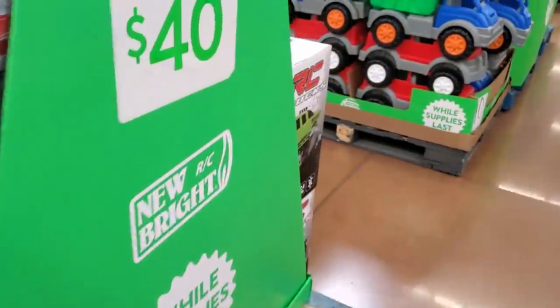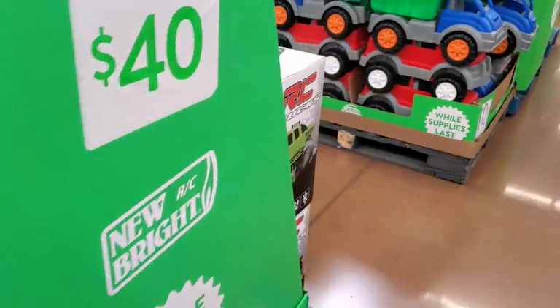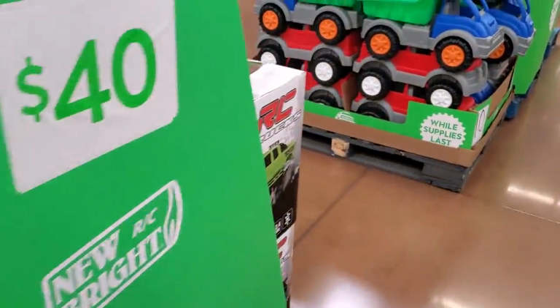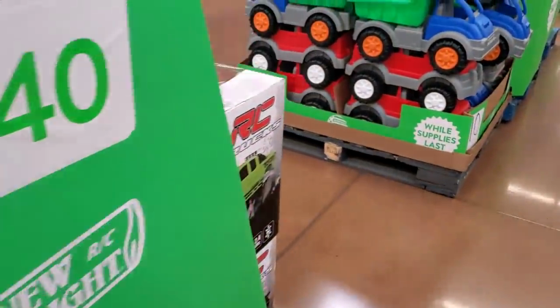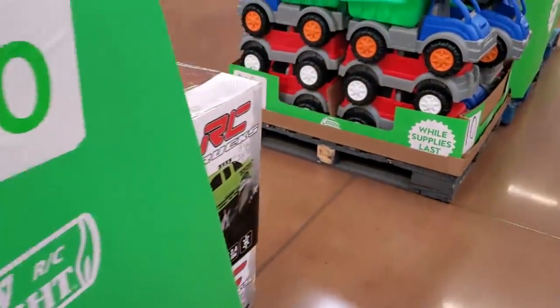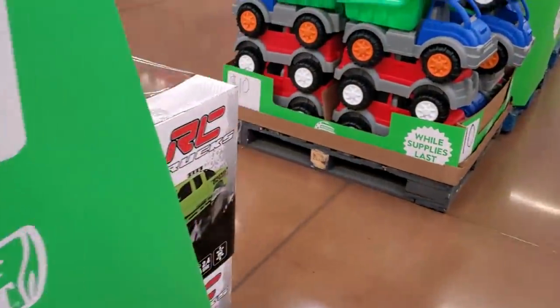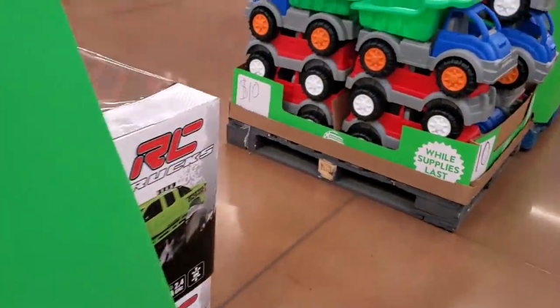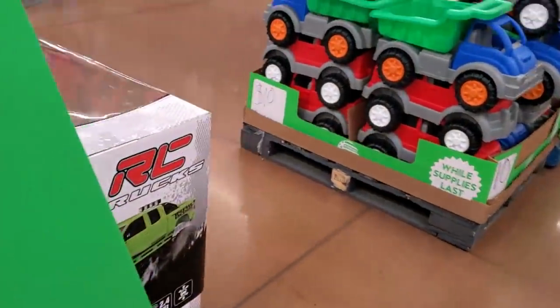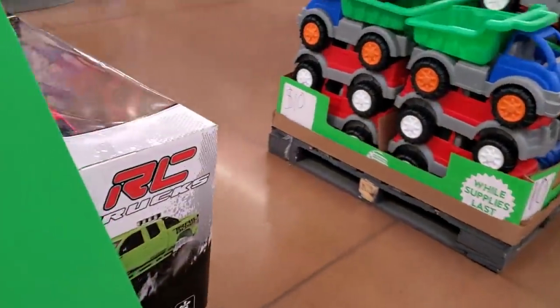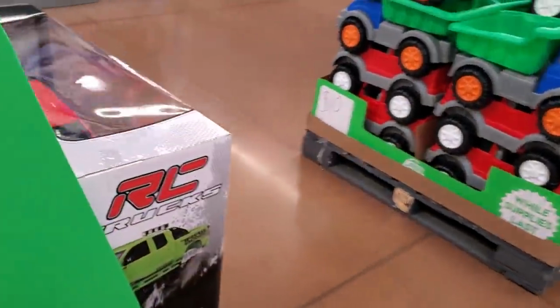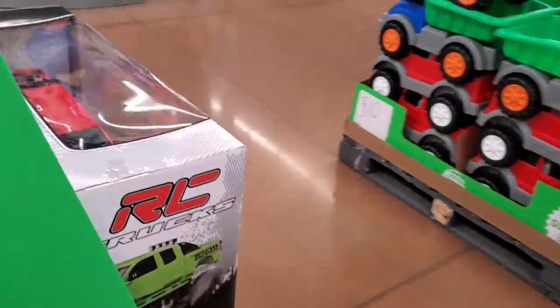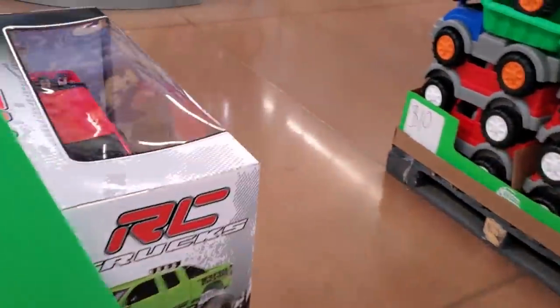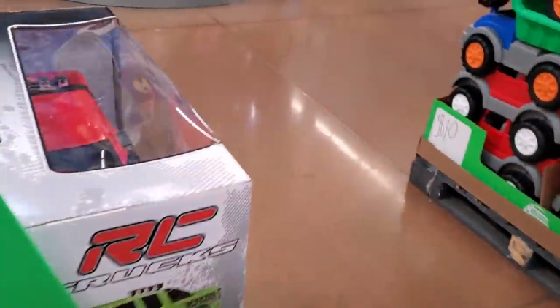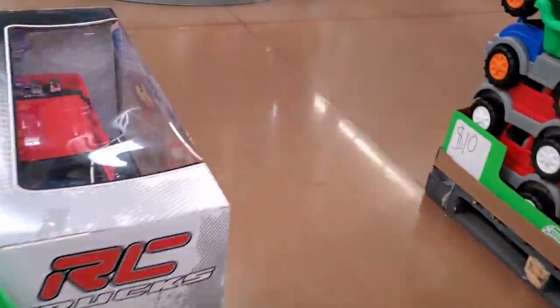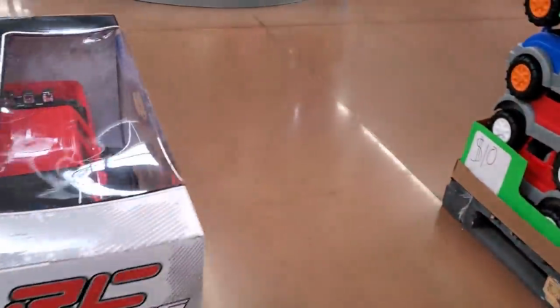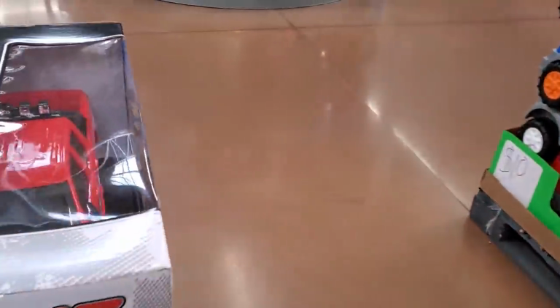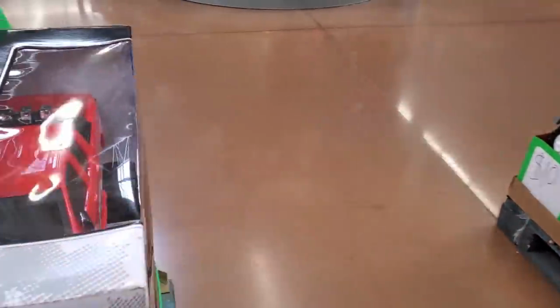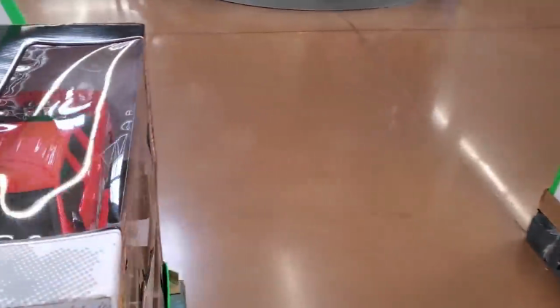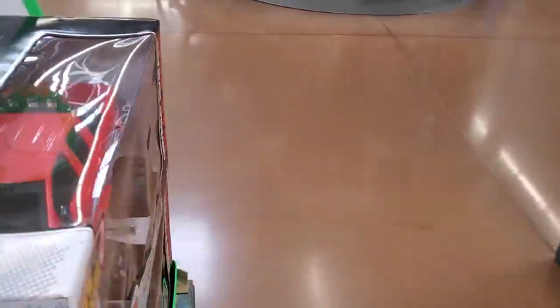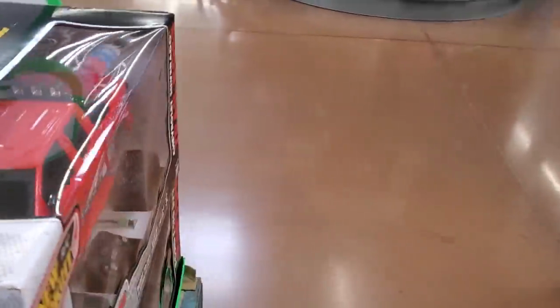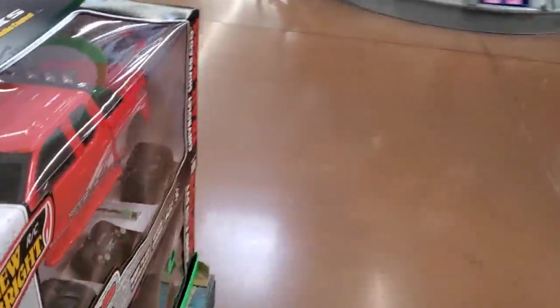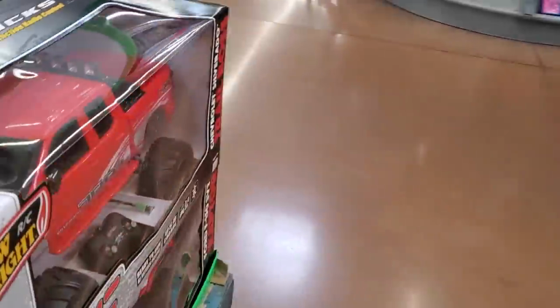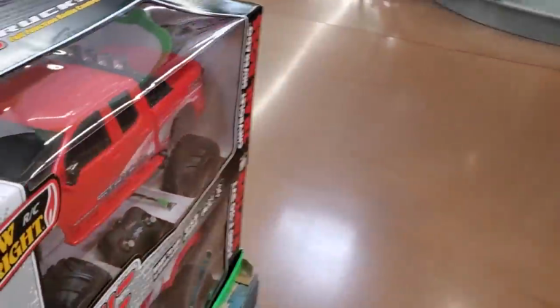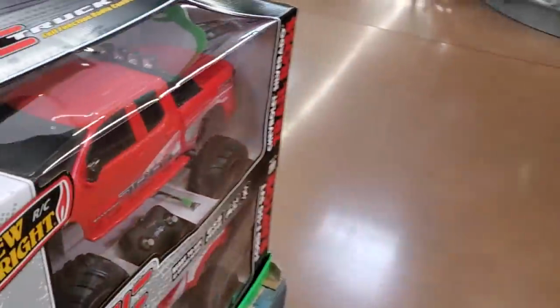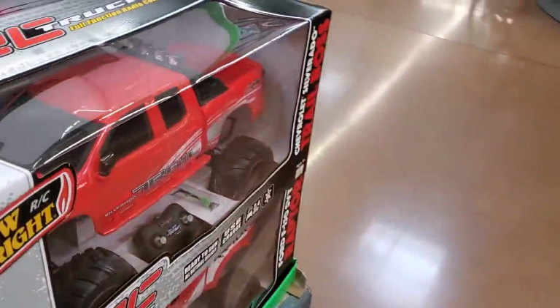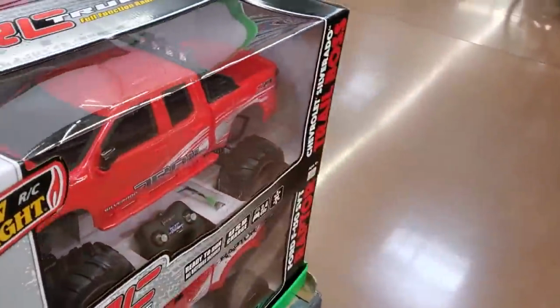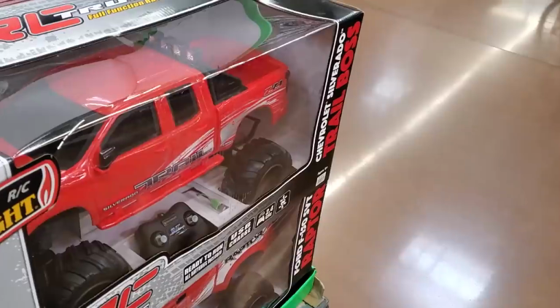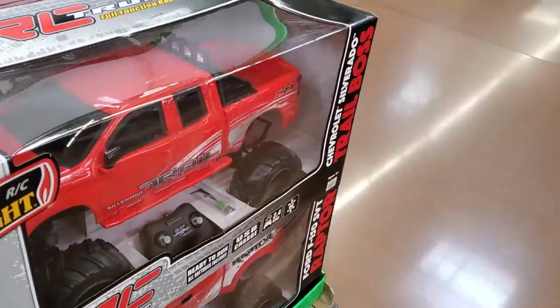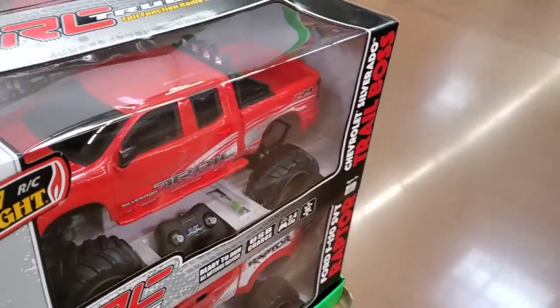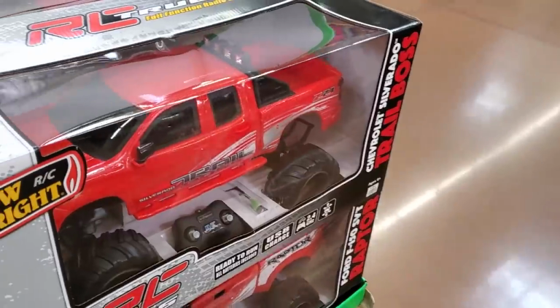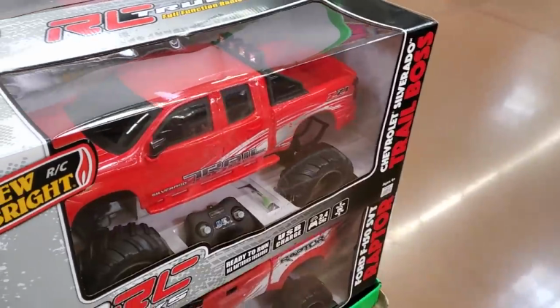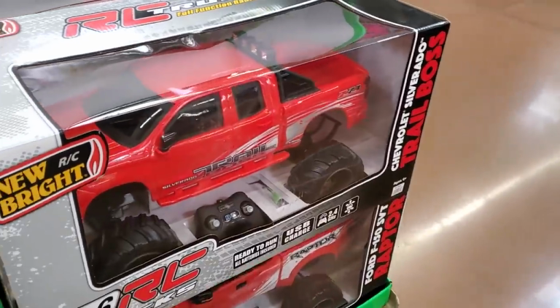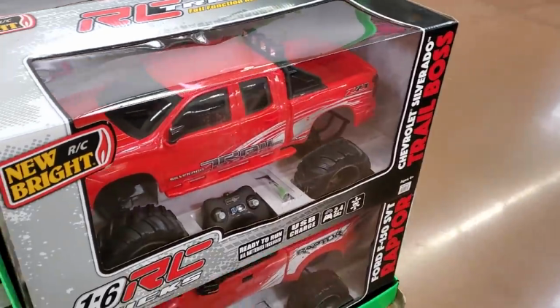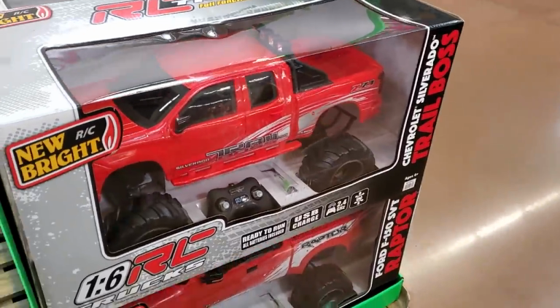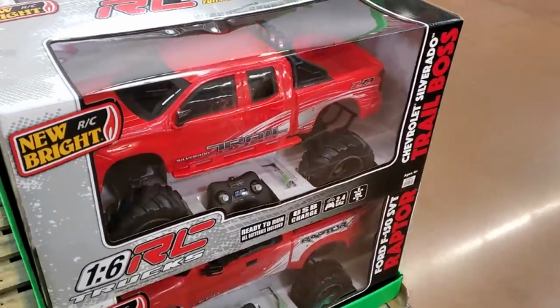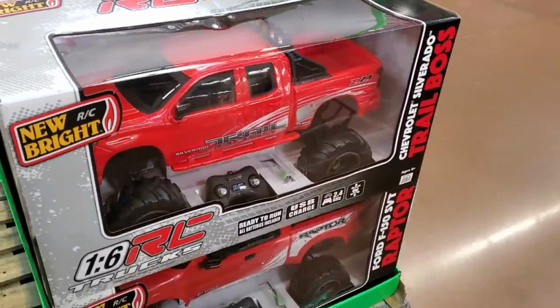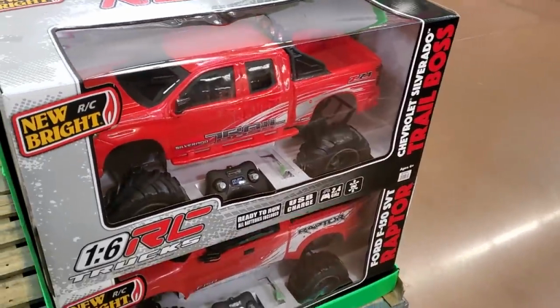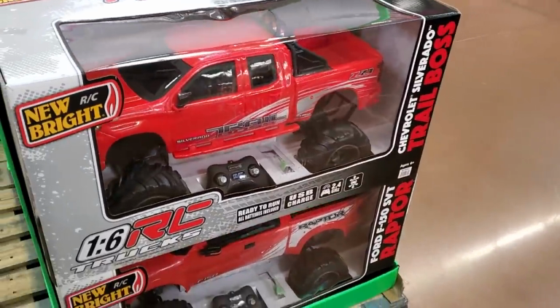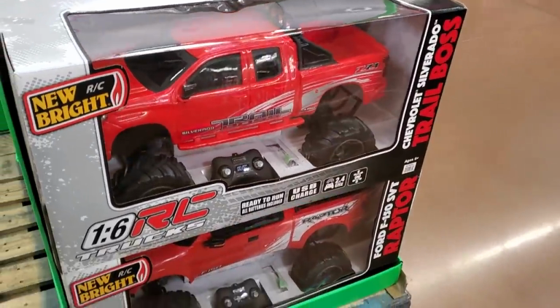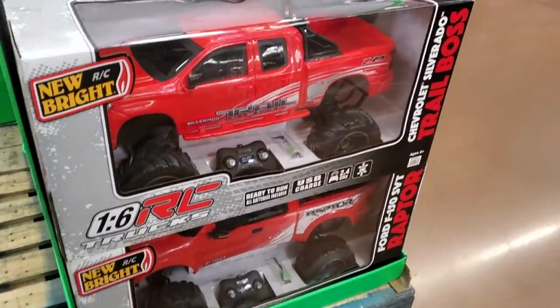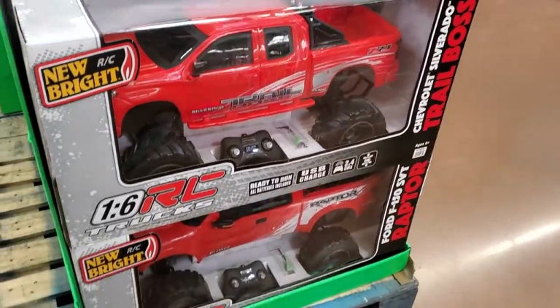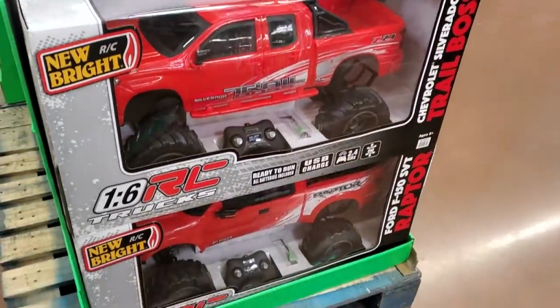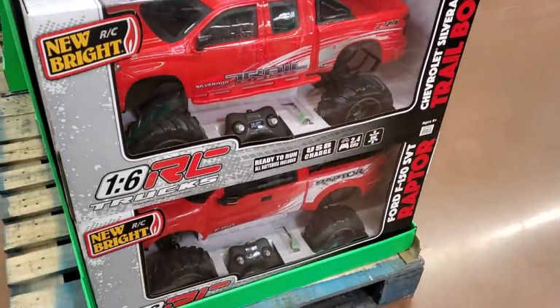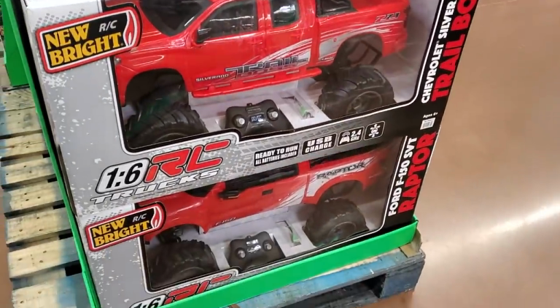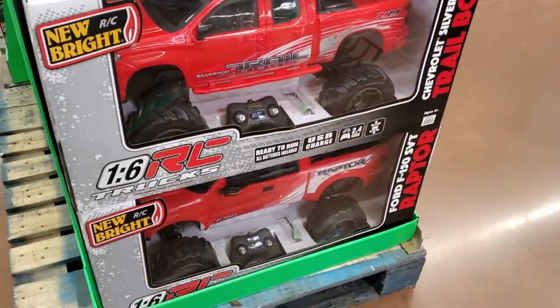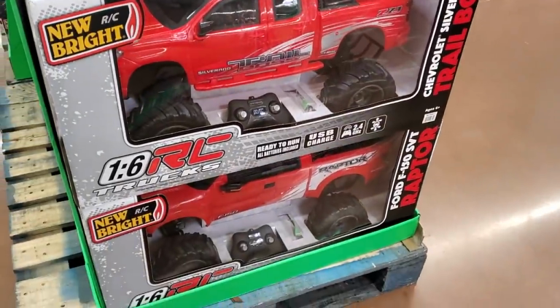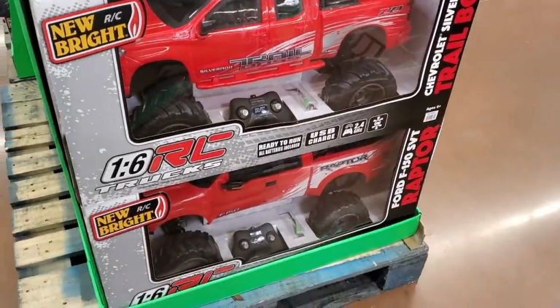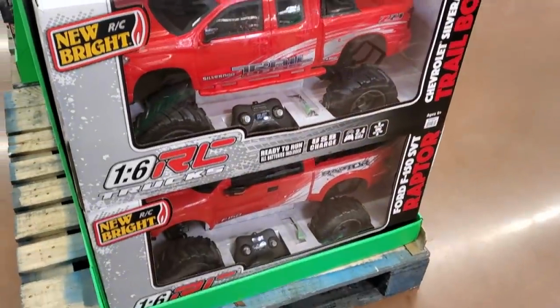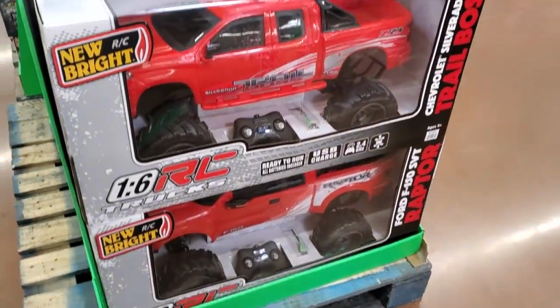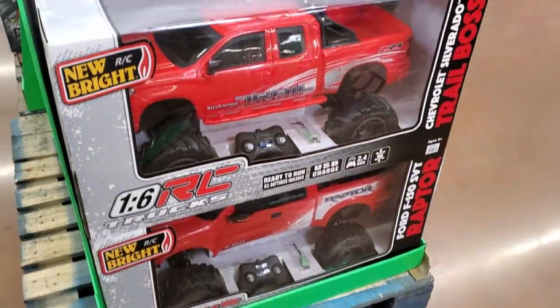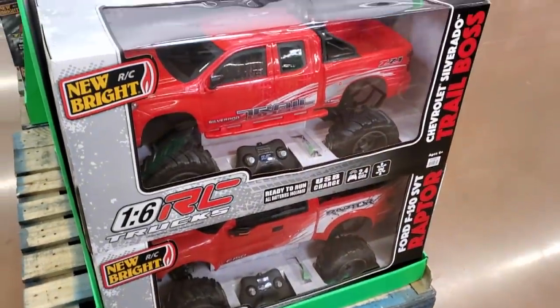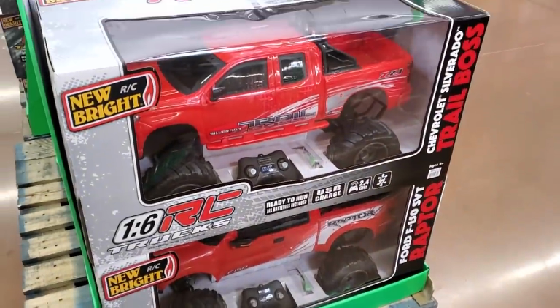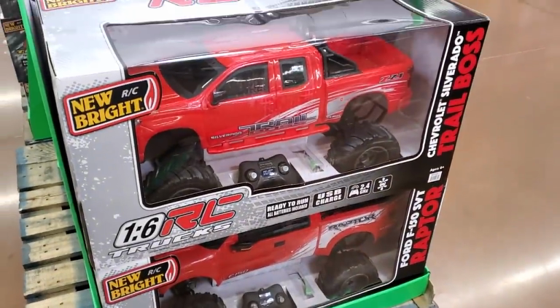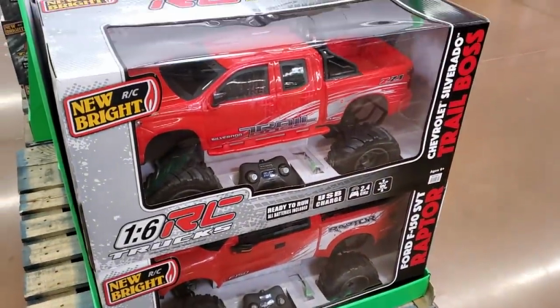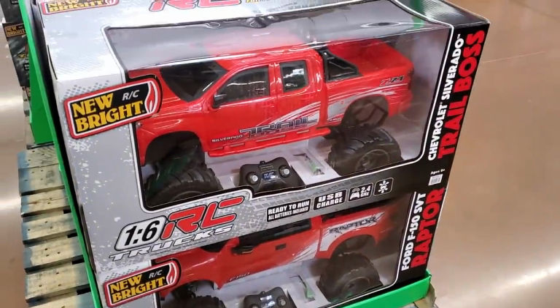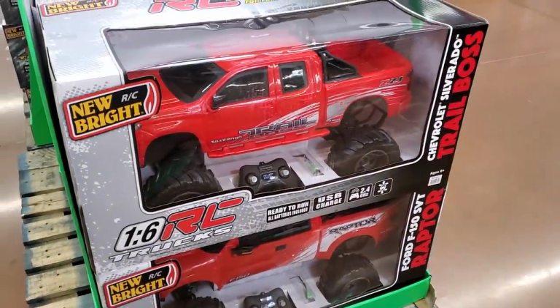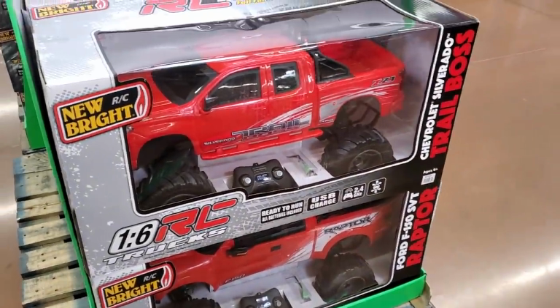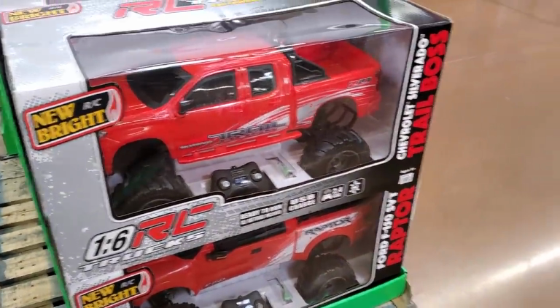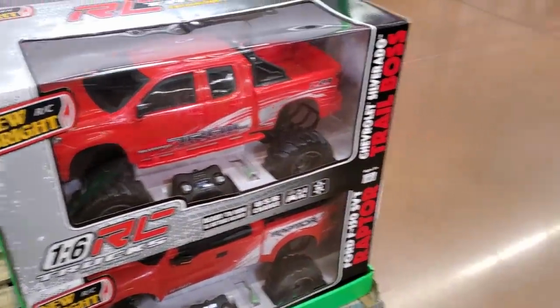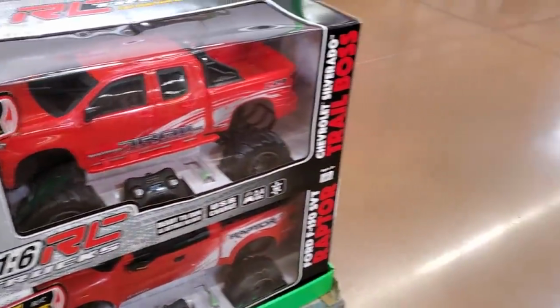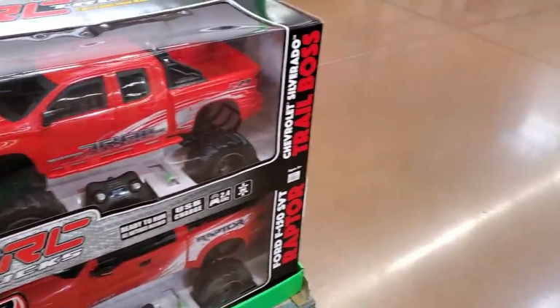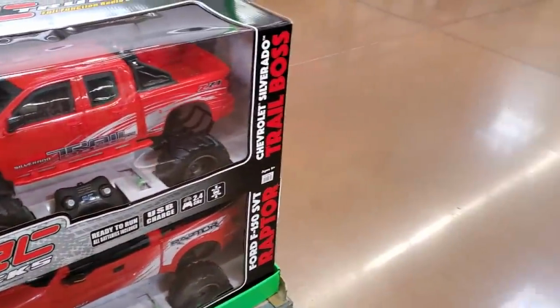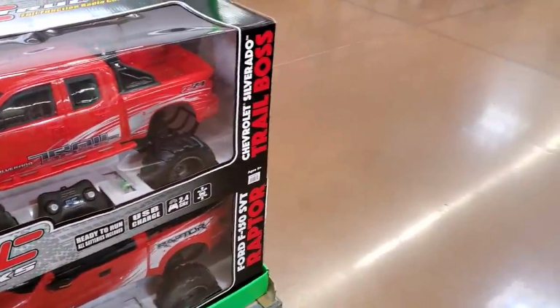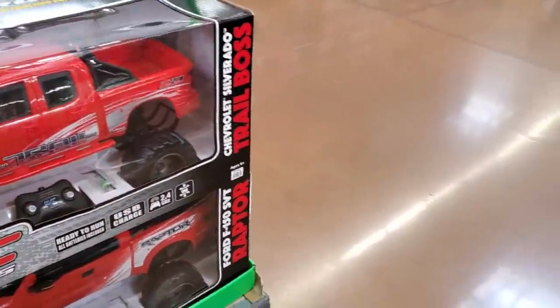$15 for another RC truck and this one is going to be $40. I think we might have seen this one in the beginning — no, this one is bigger.